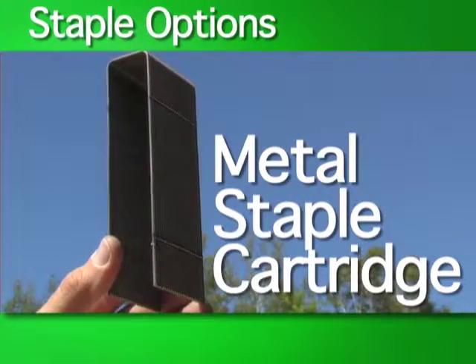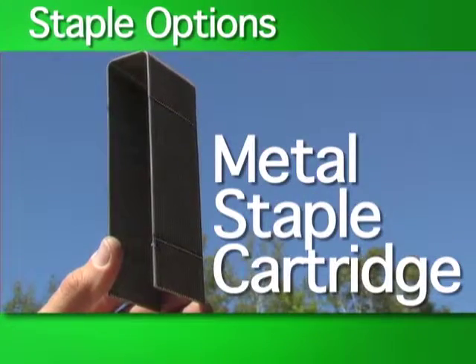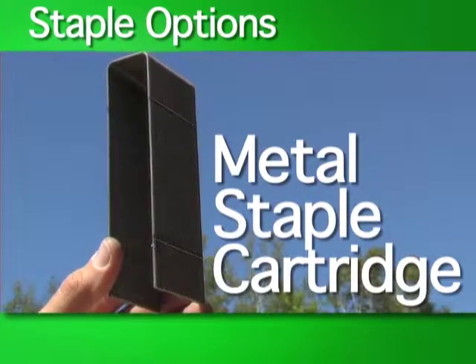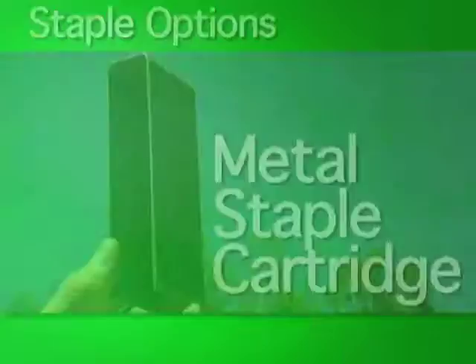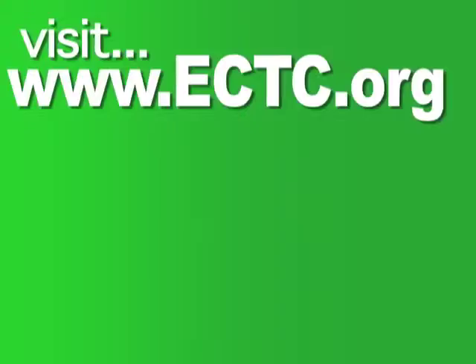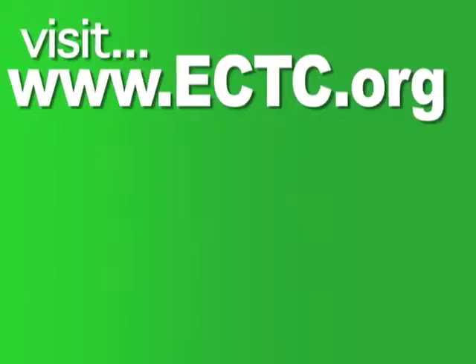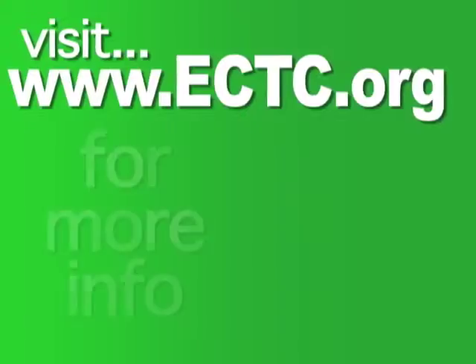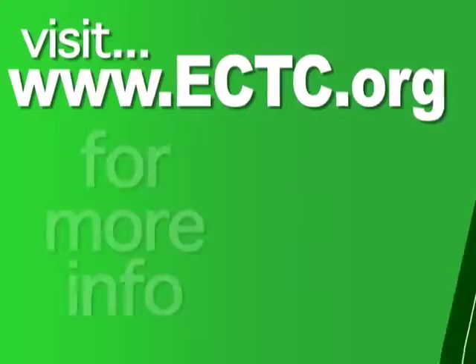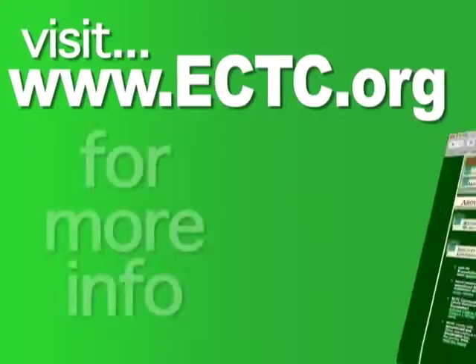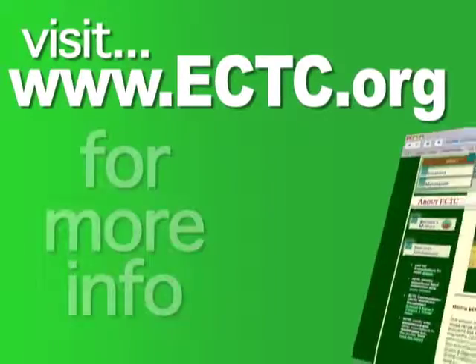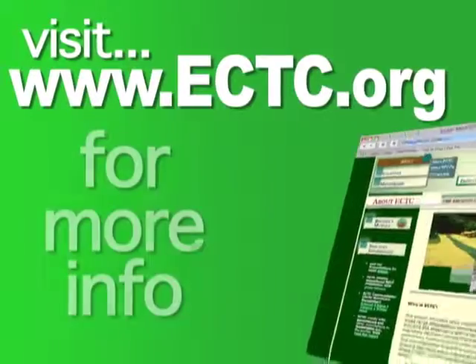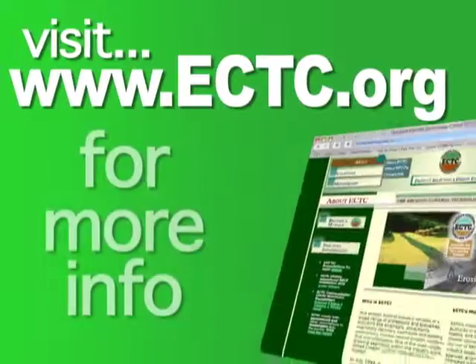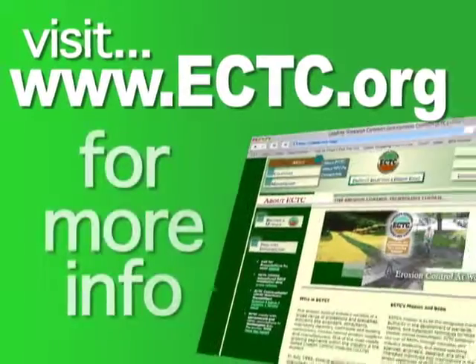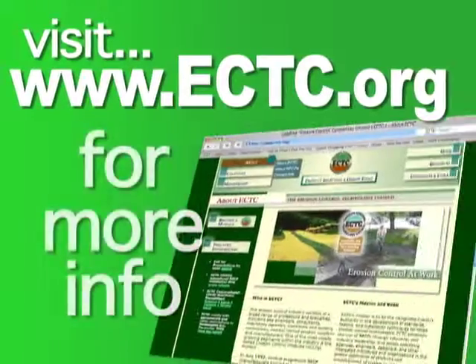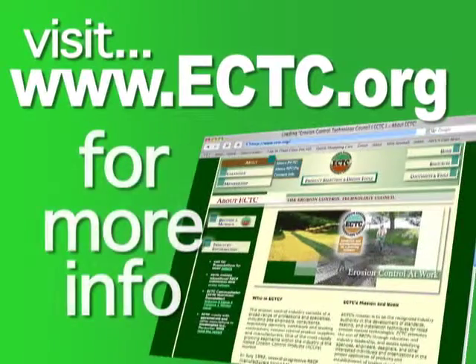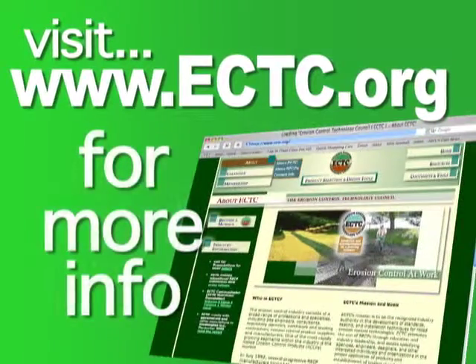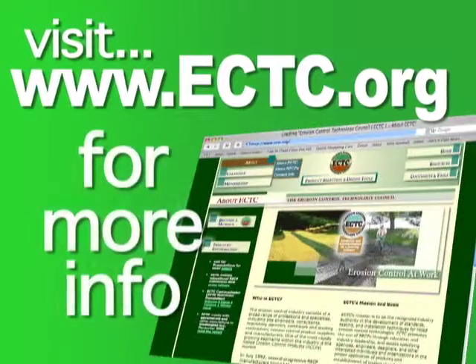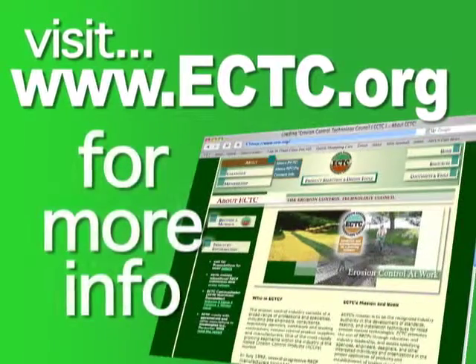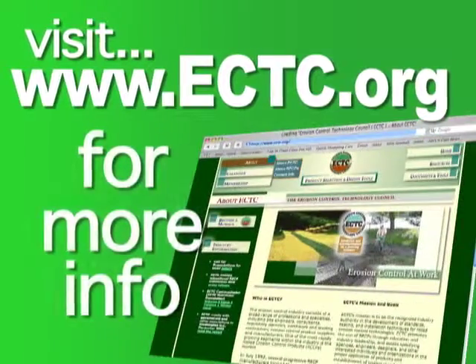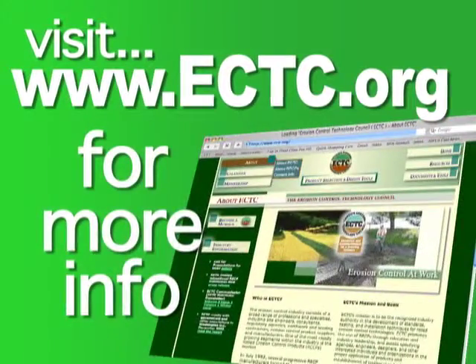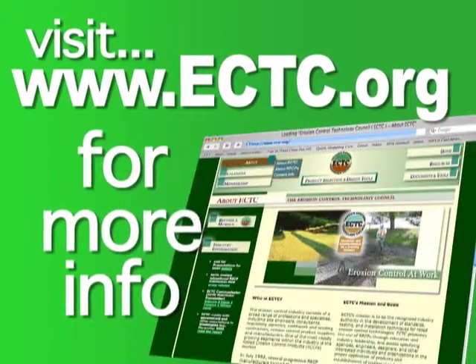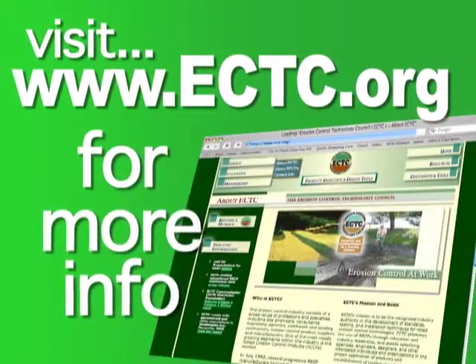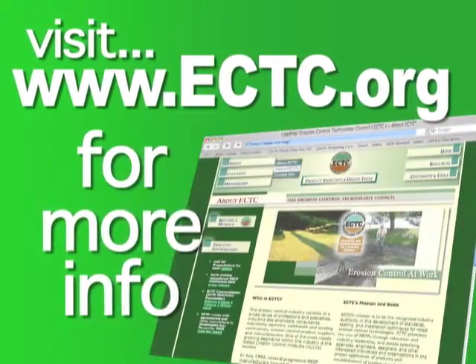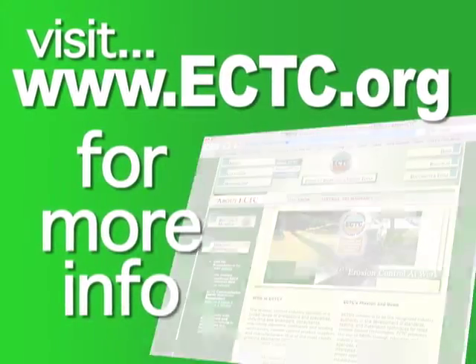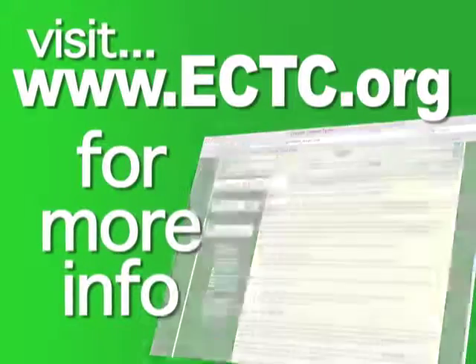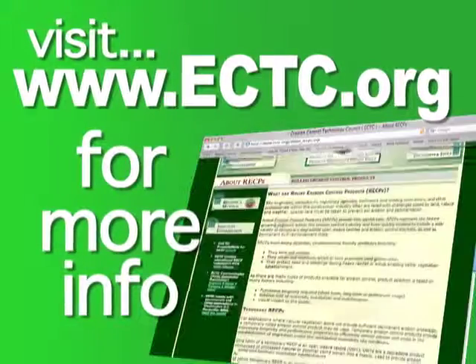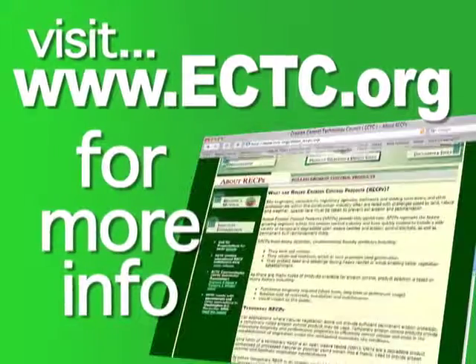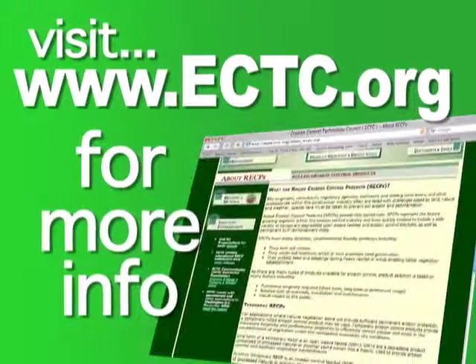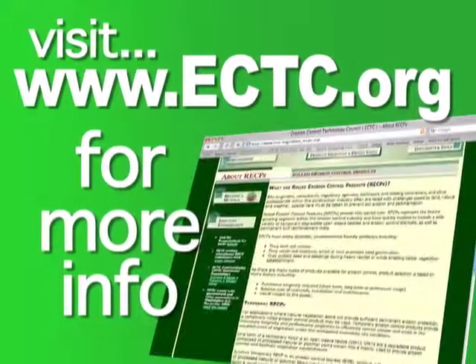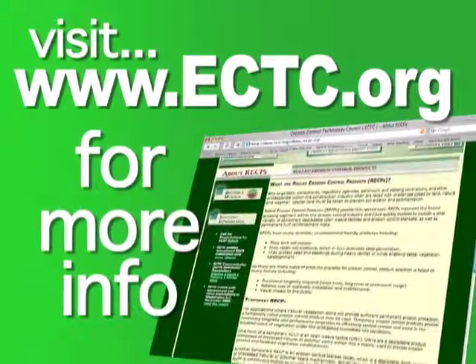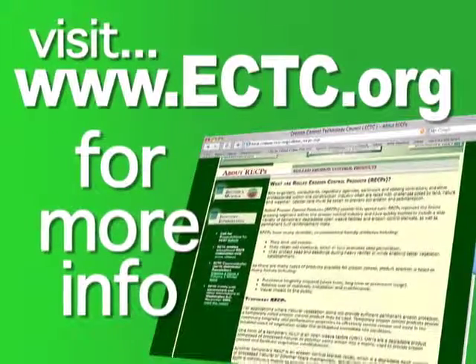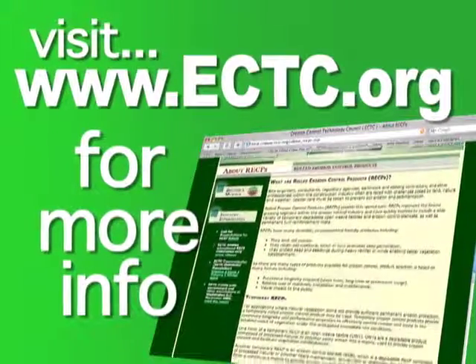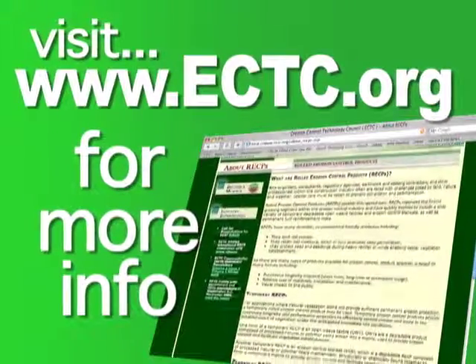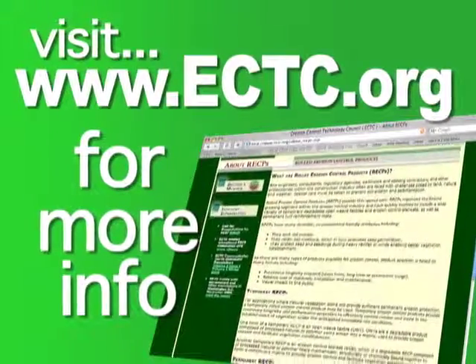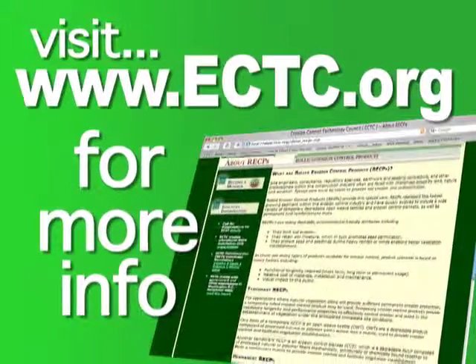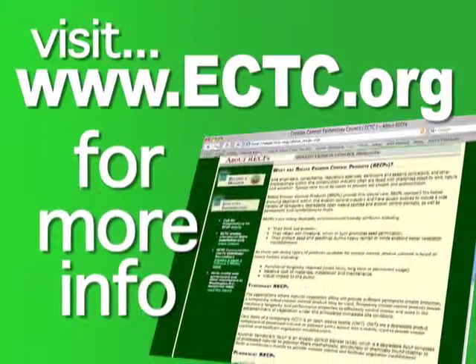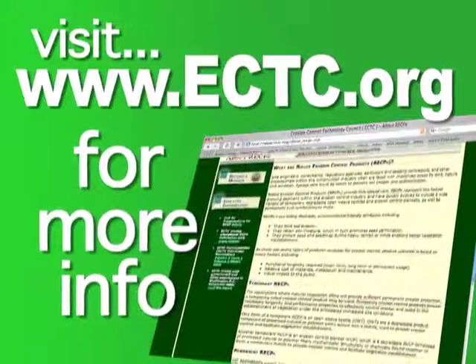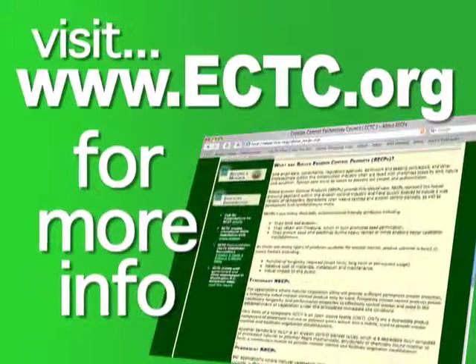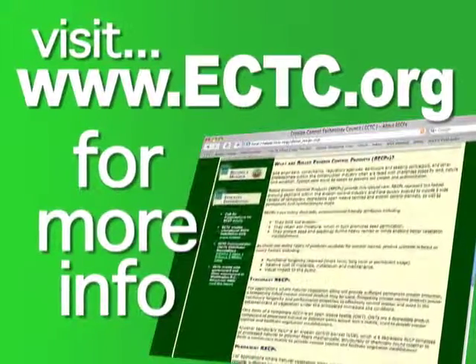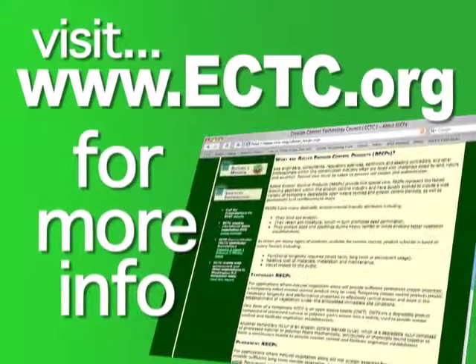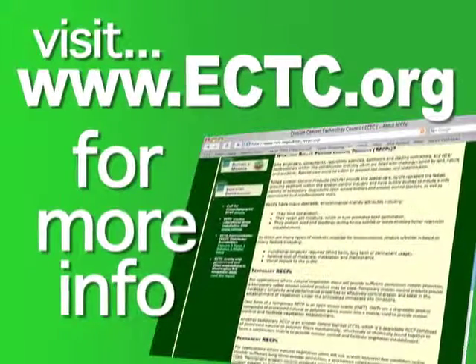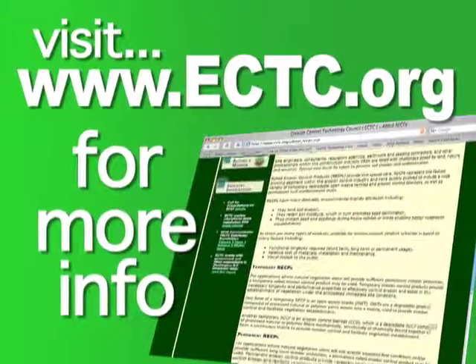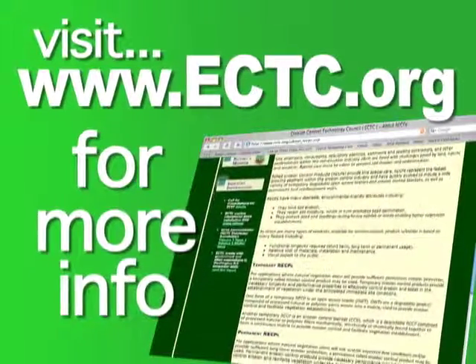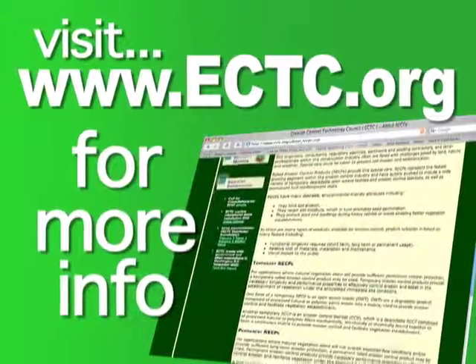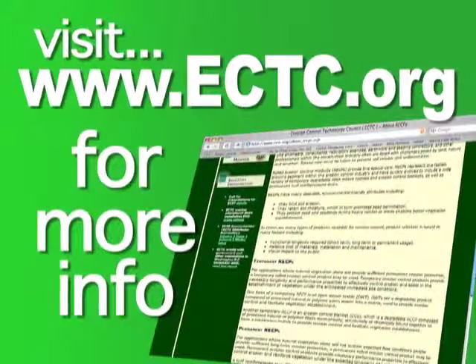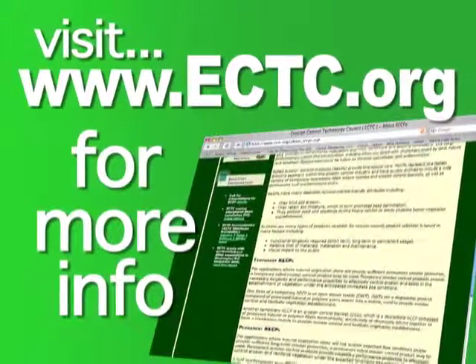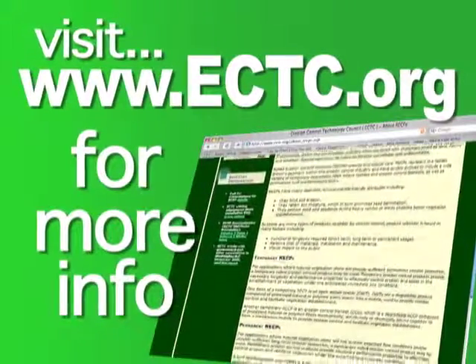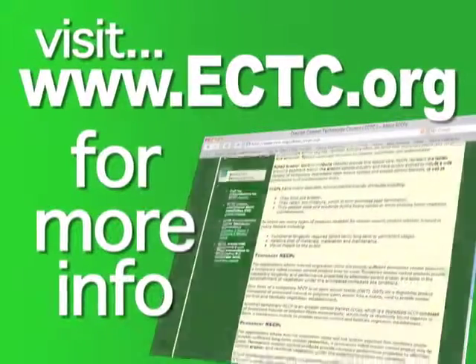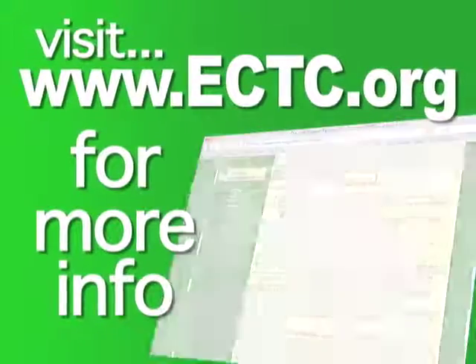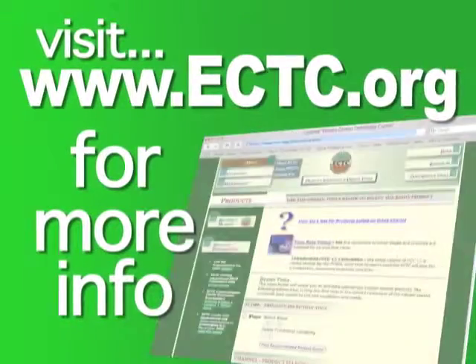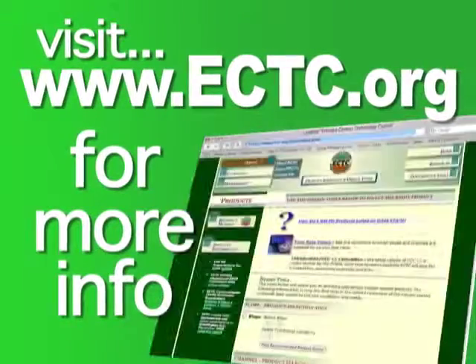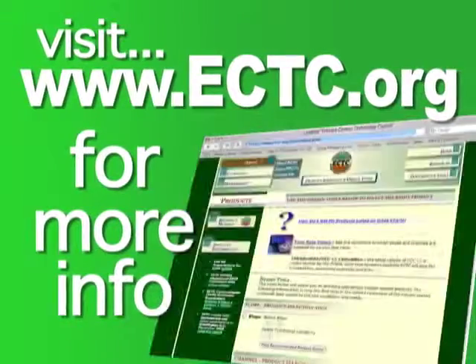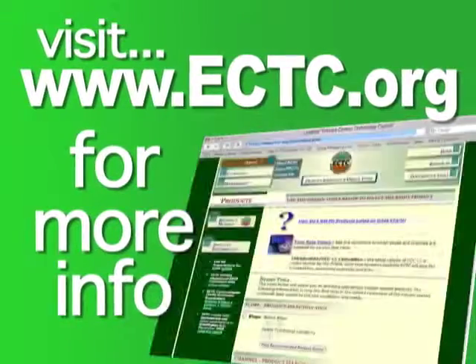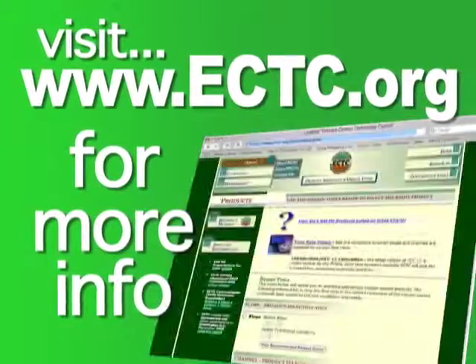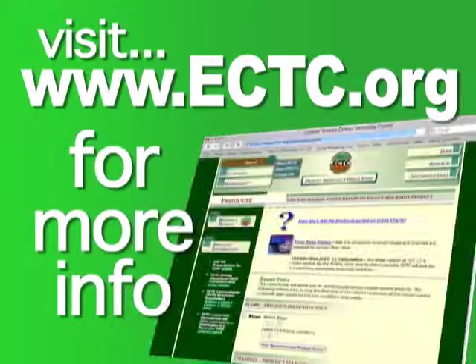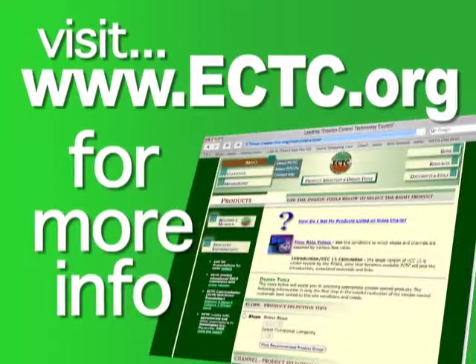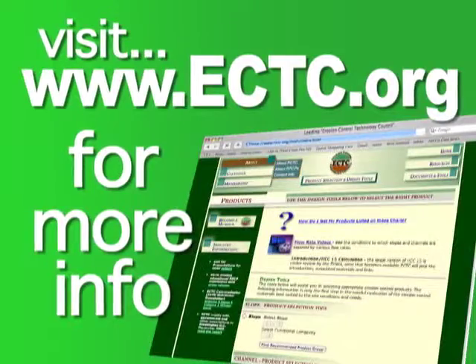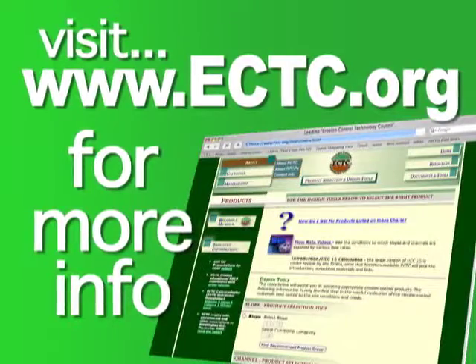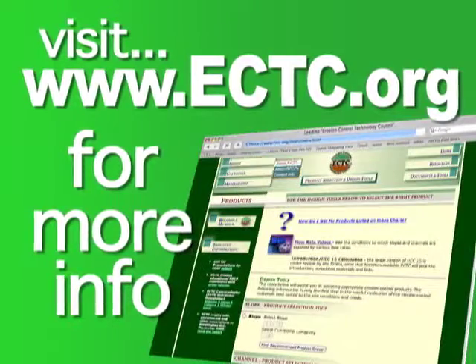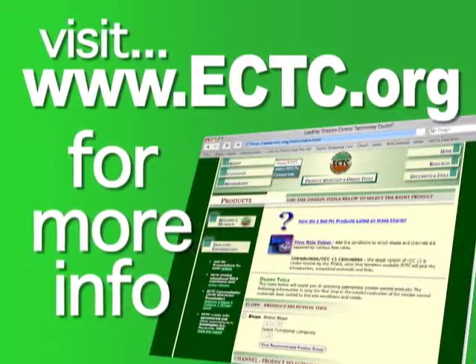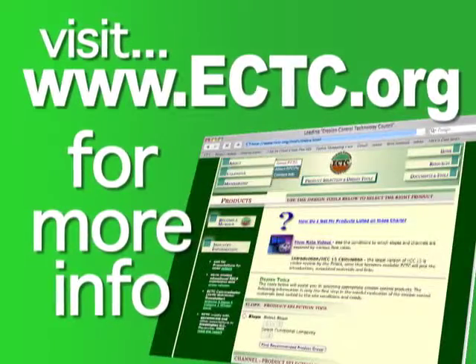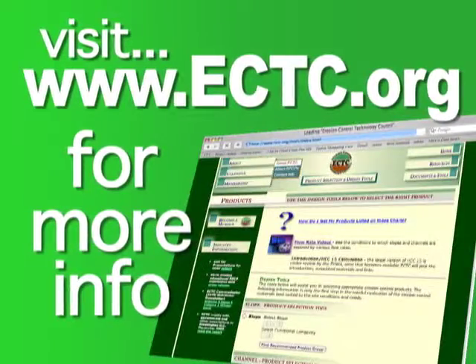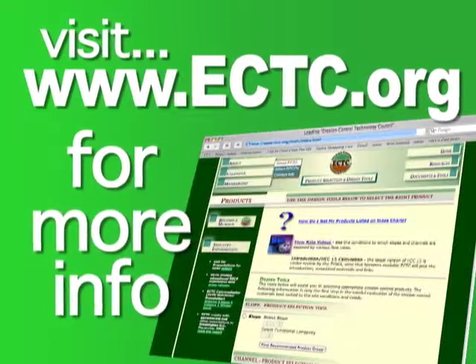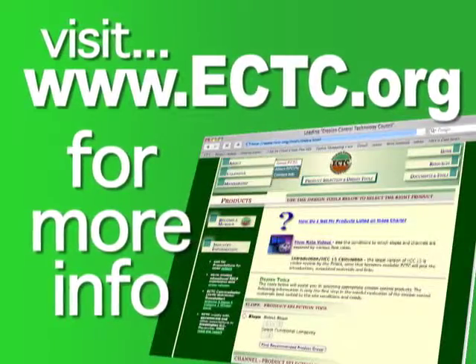Visit ectc.org or contact the product manufacturer to determine which staple is right for you.